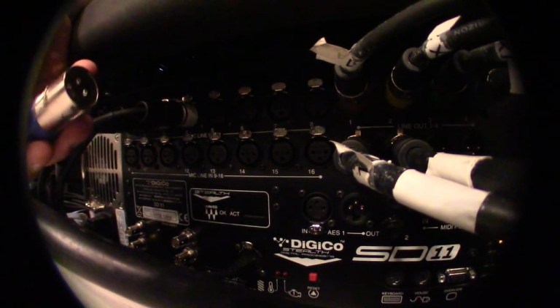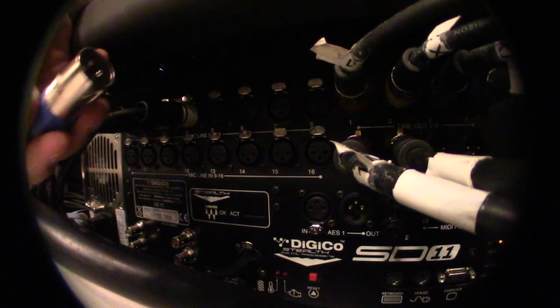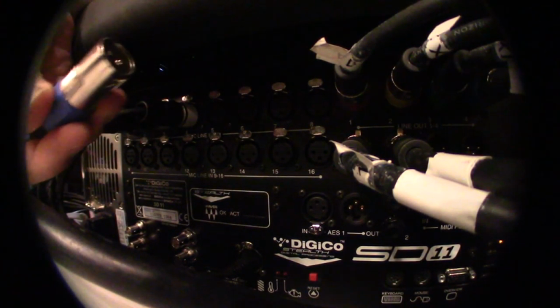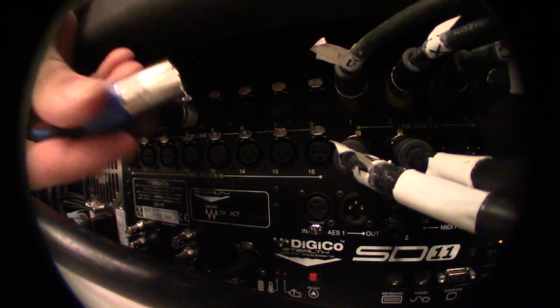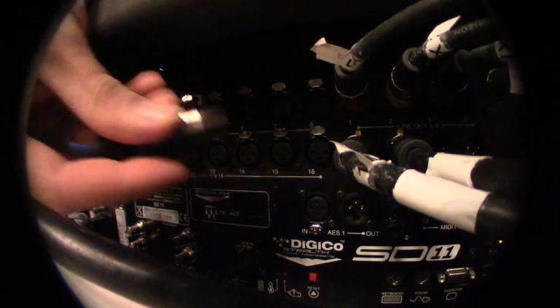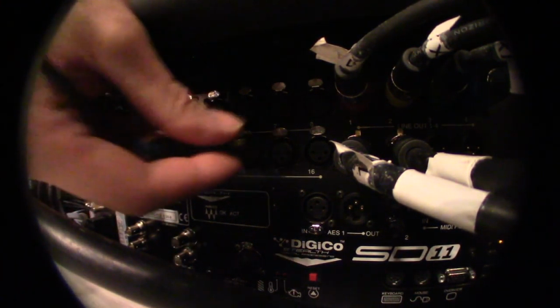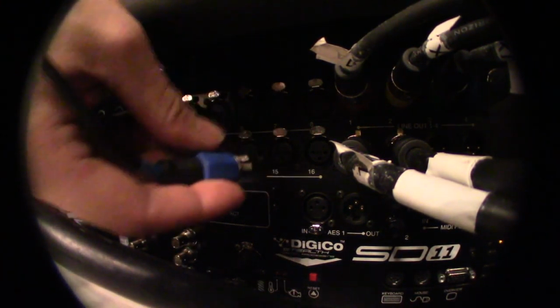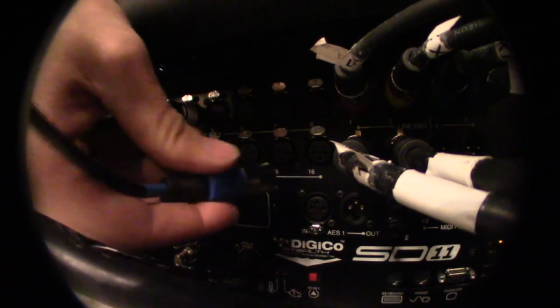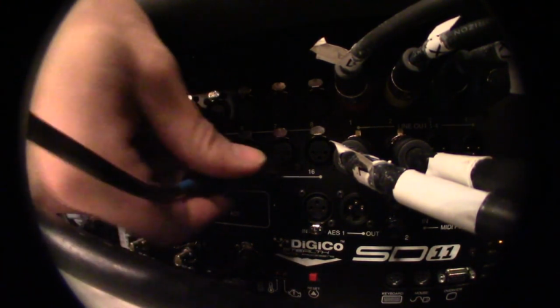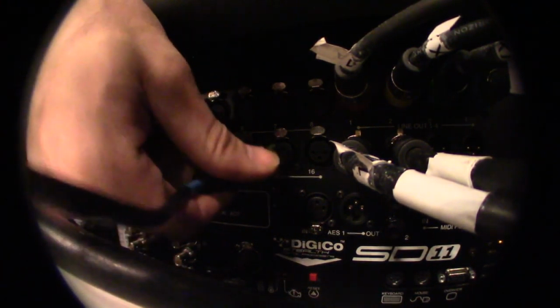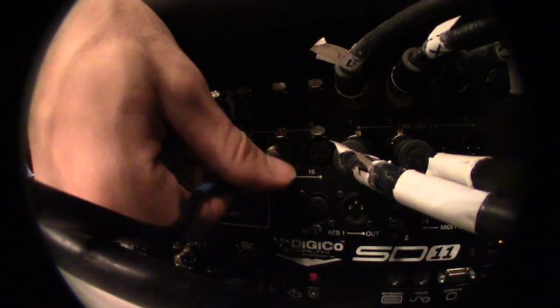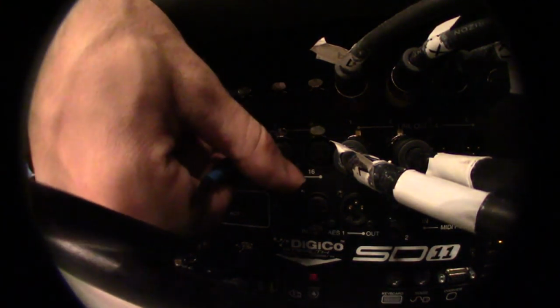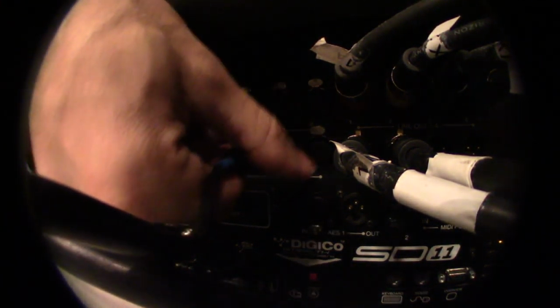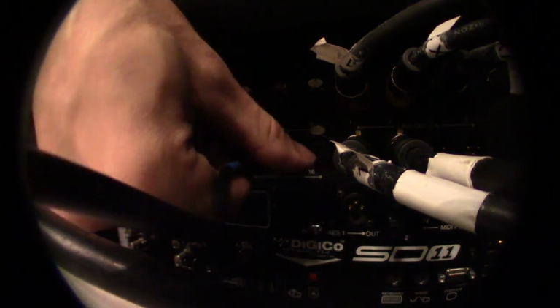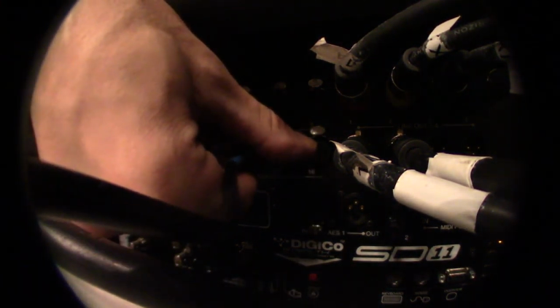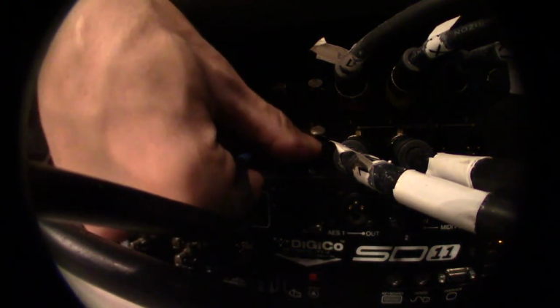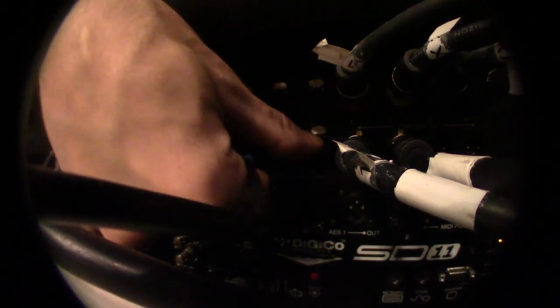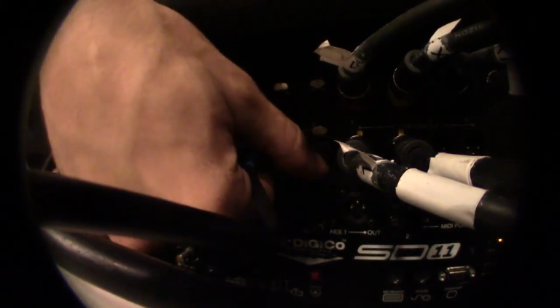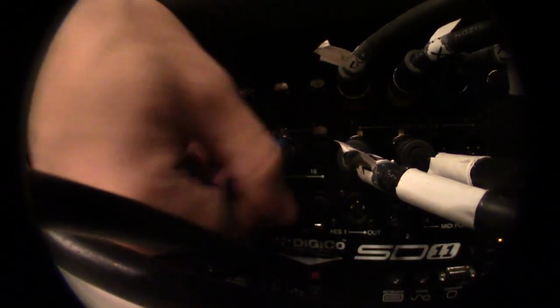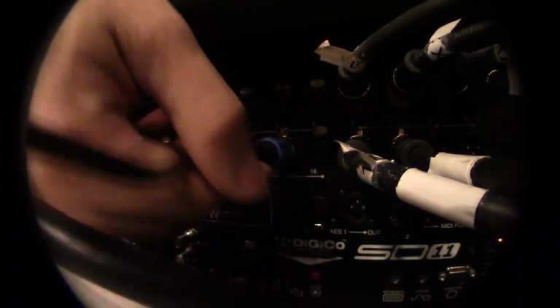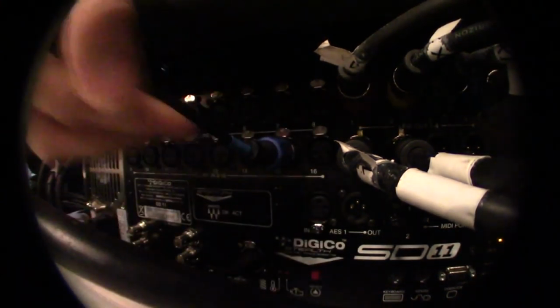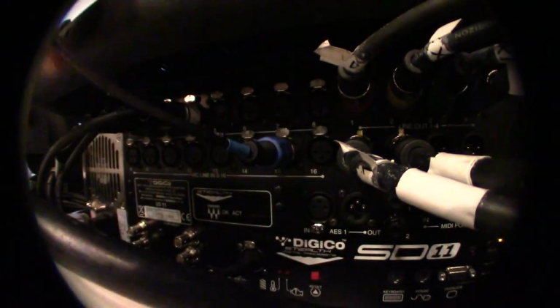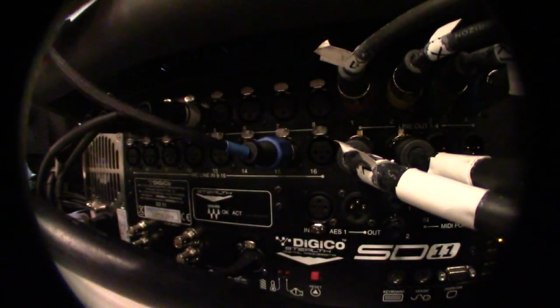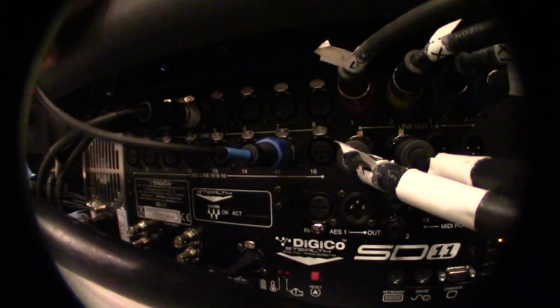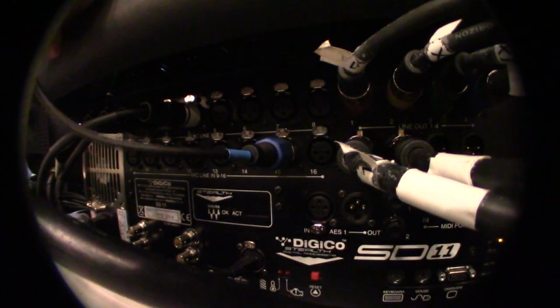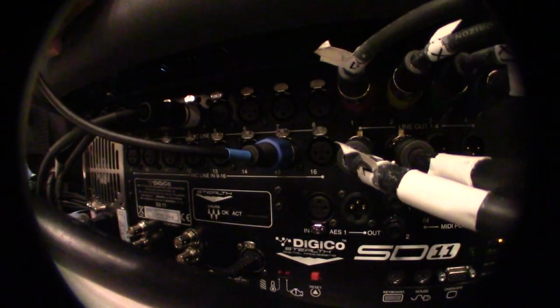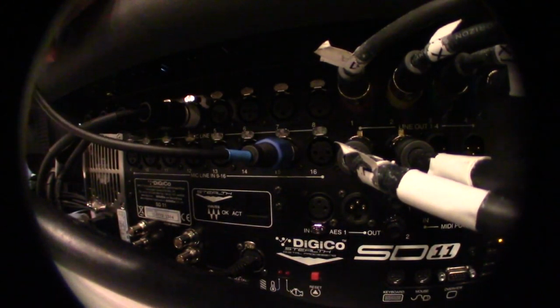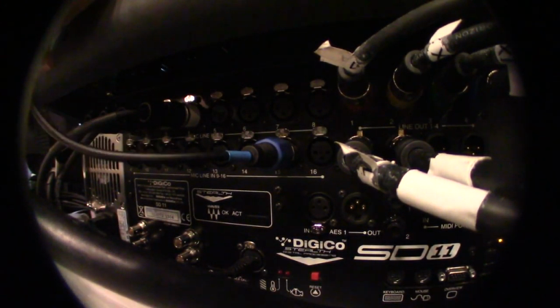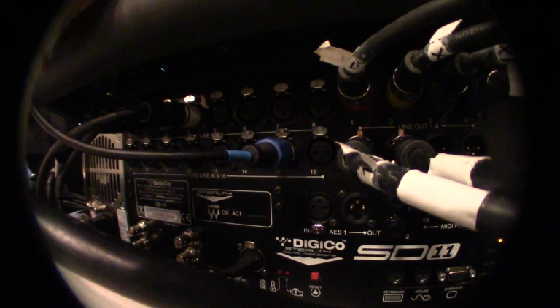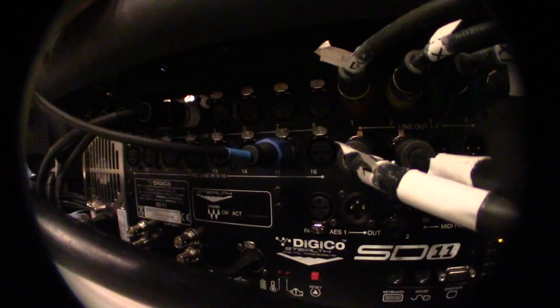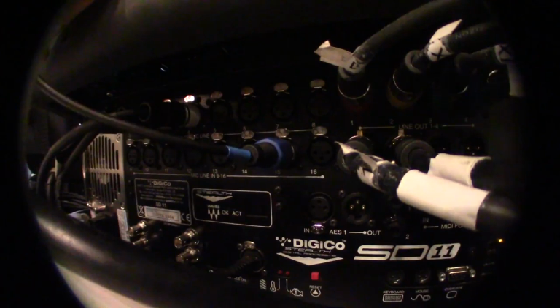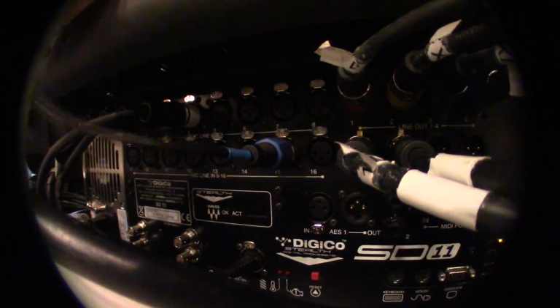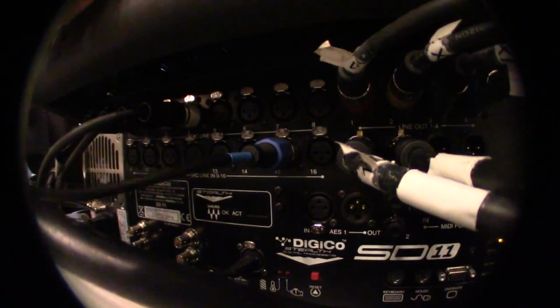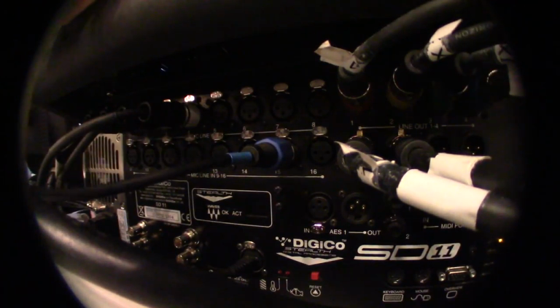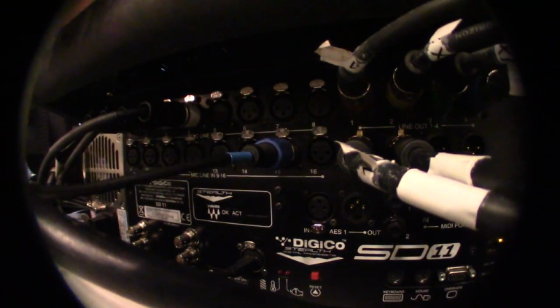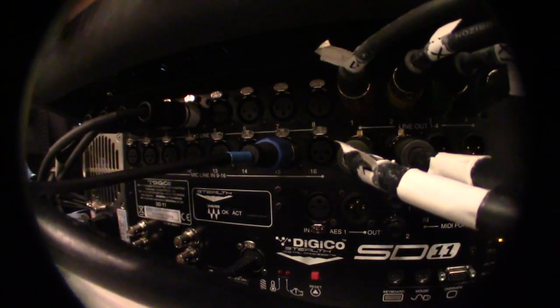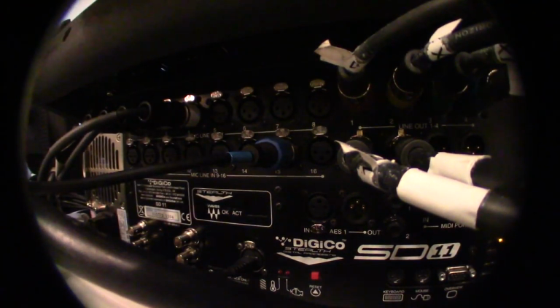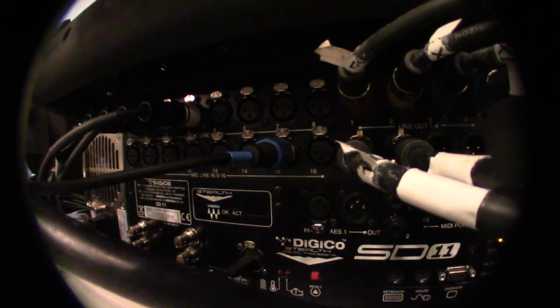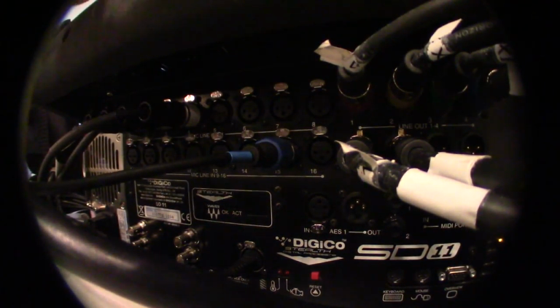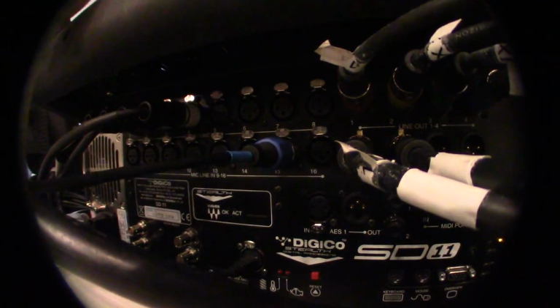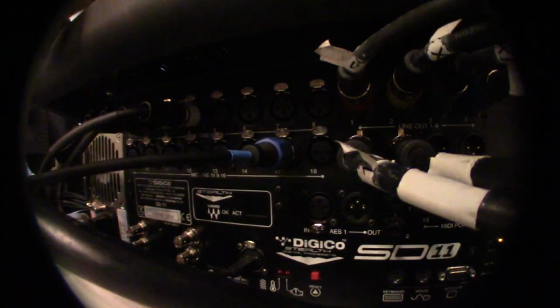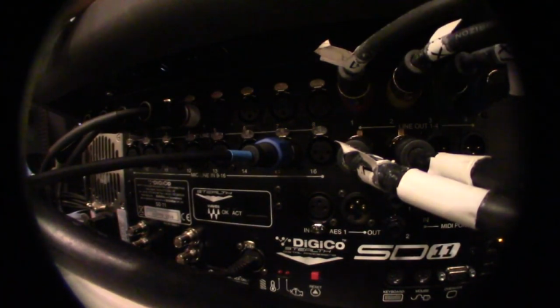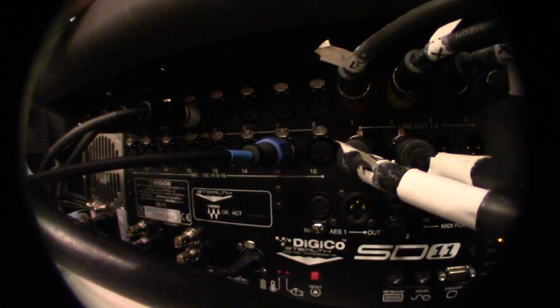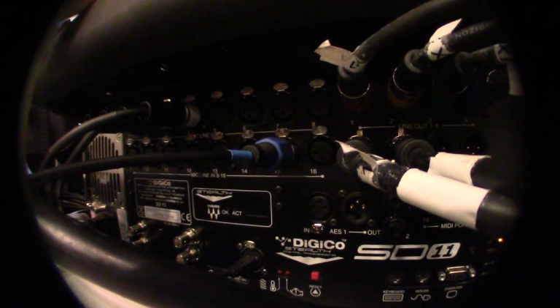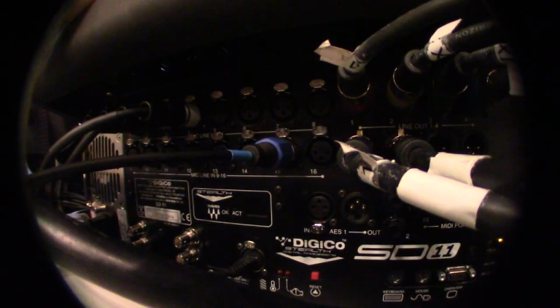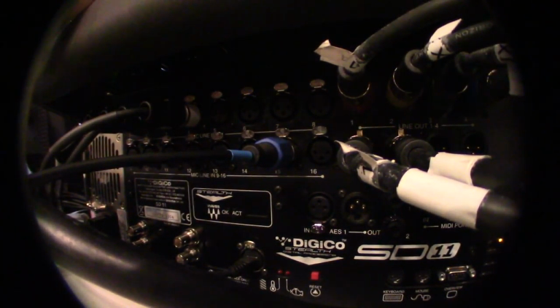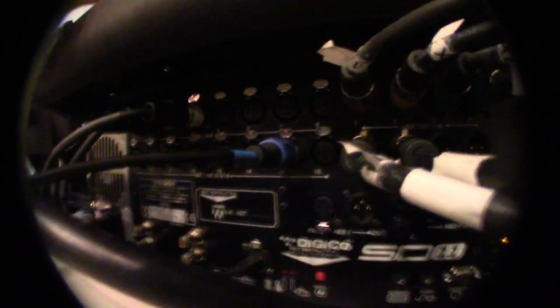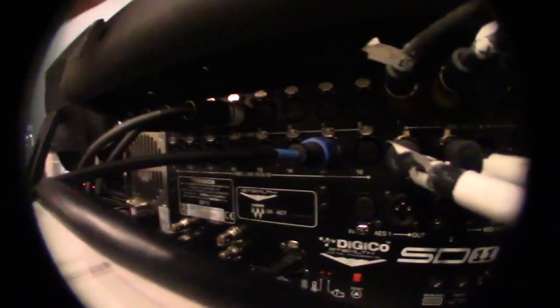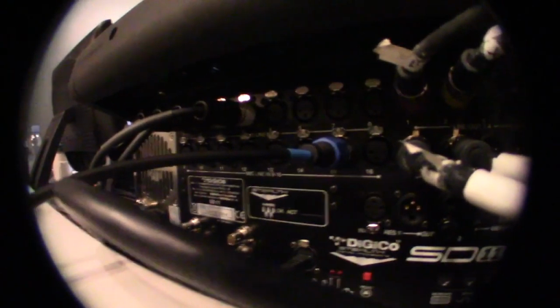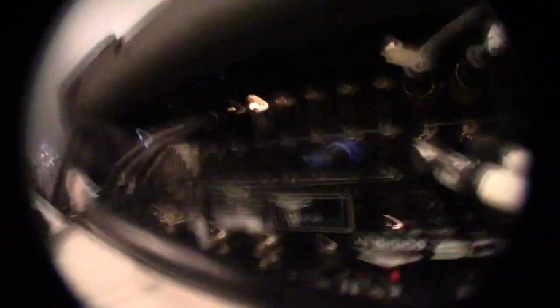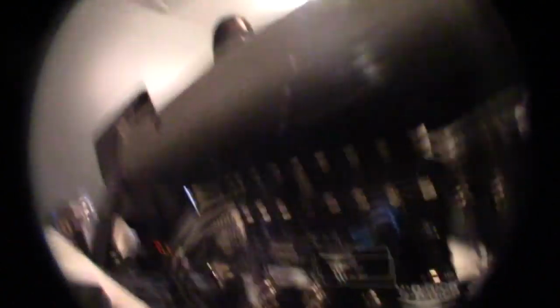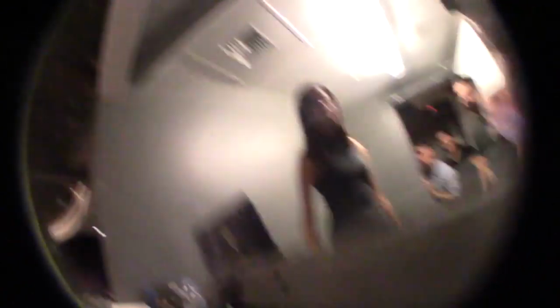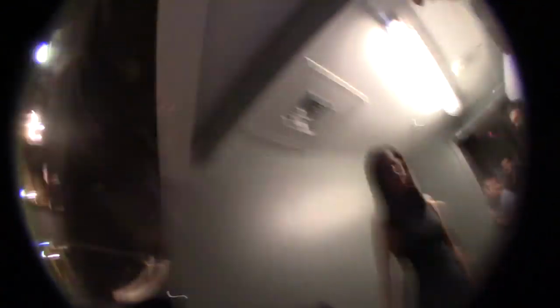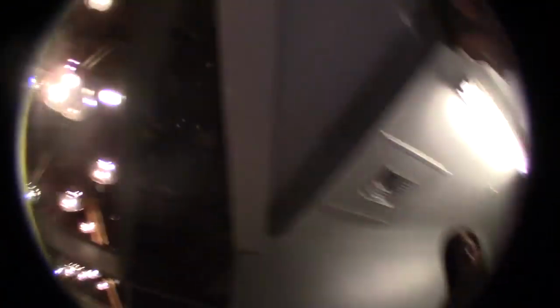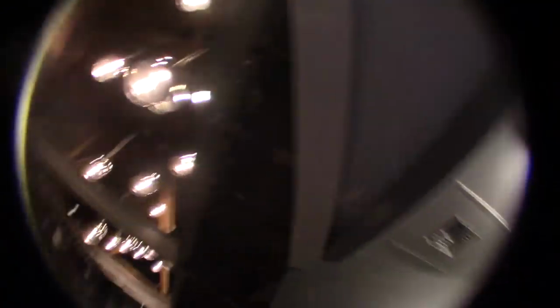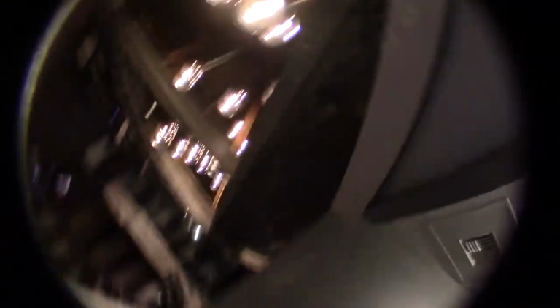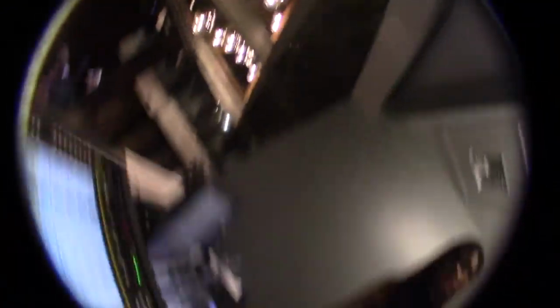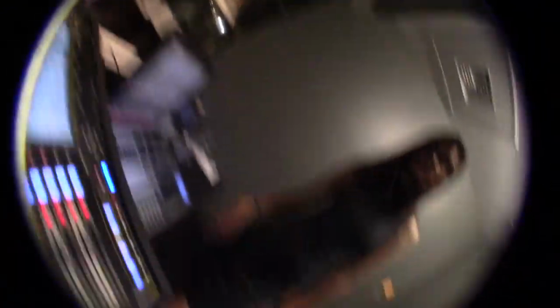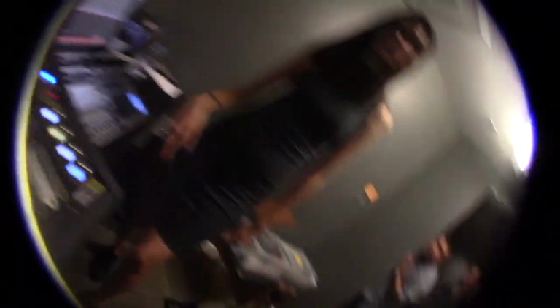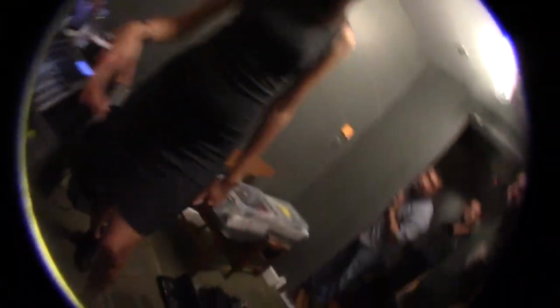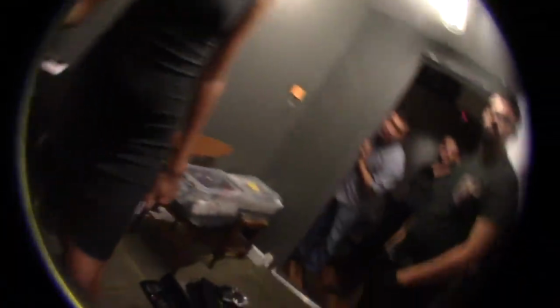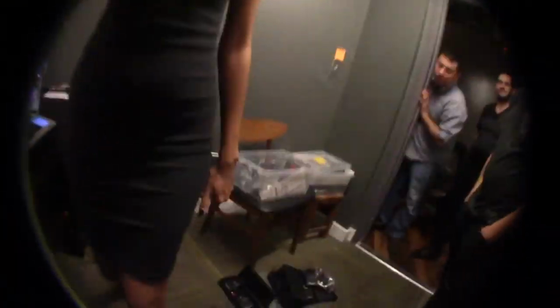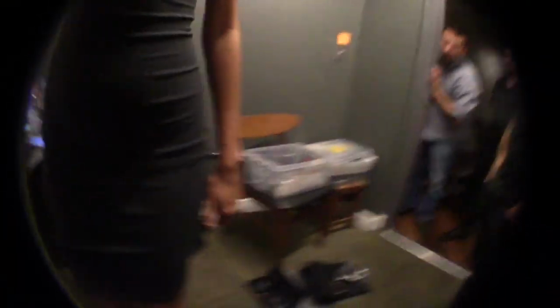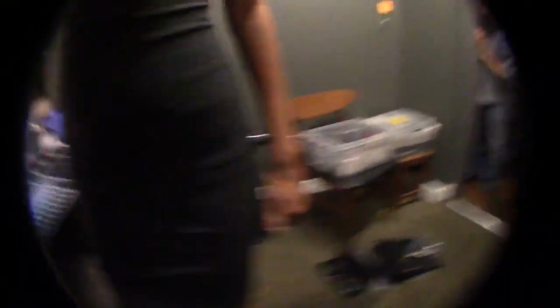You just plug right in here, and then you can take the God mic now.